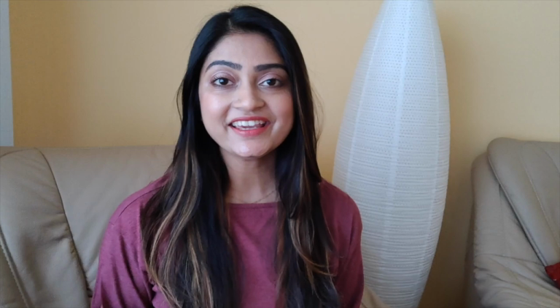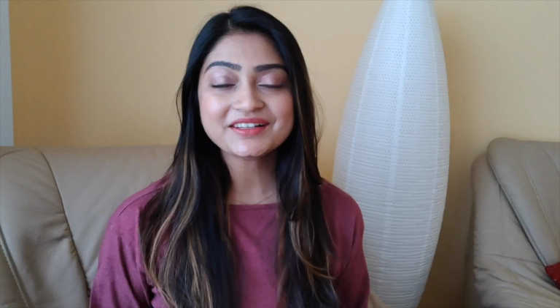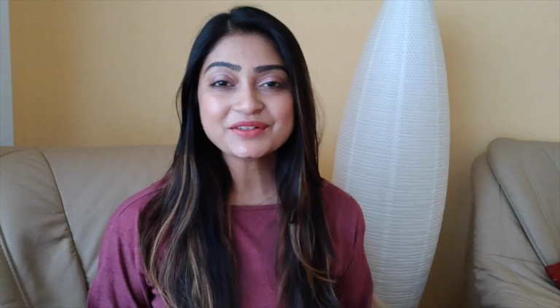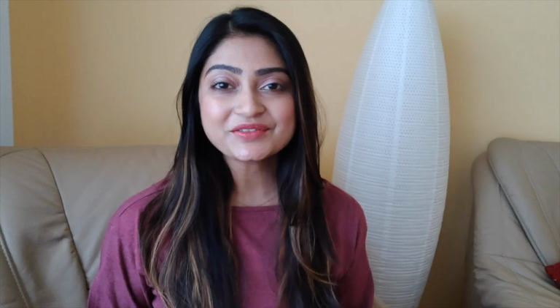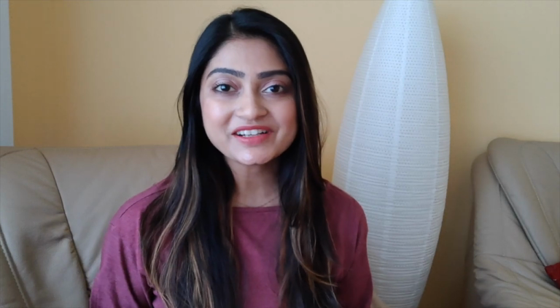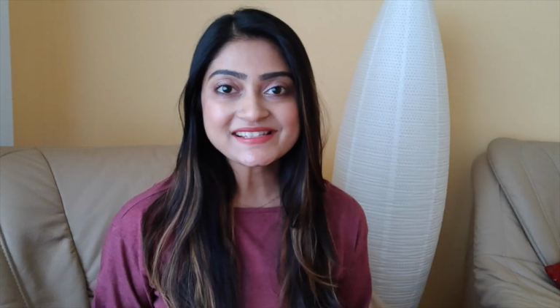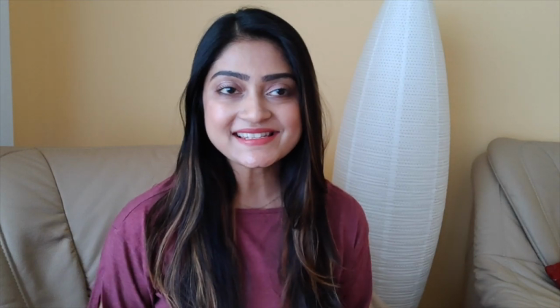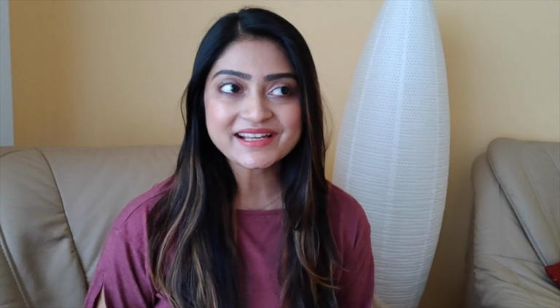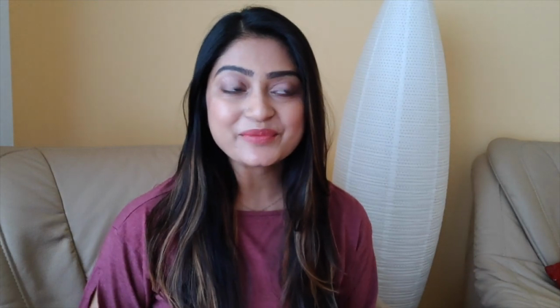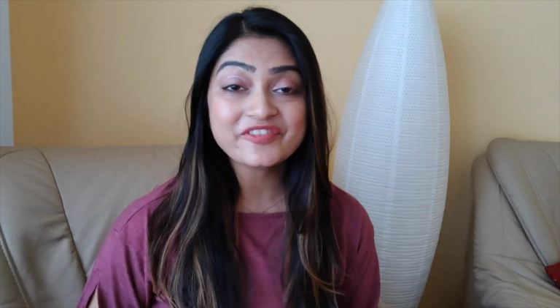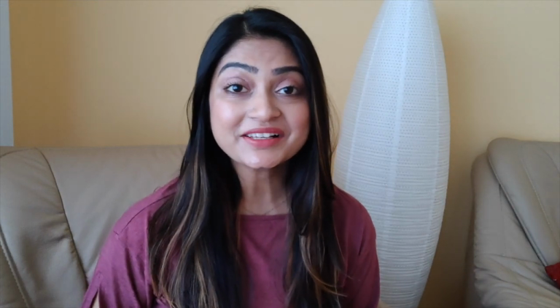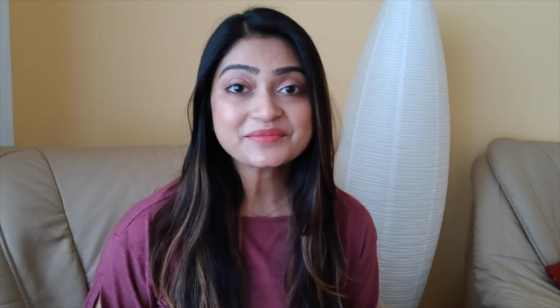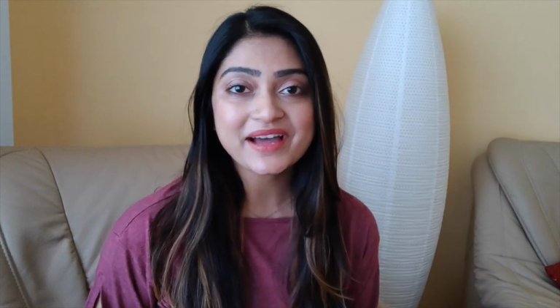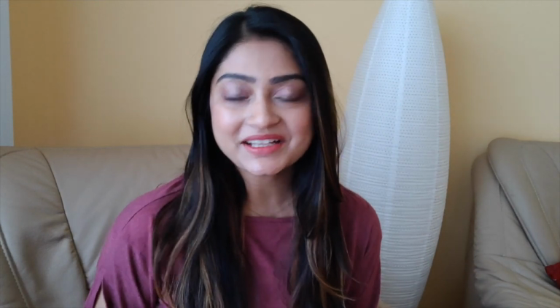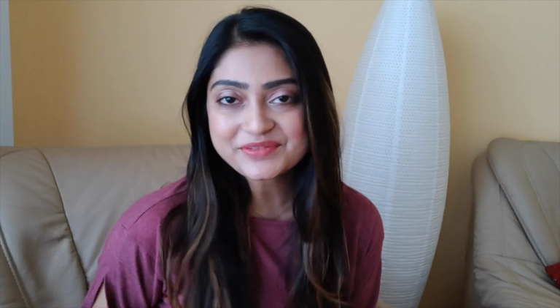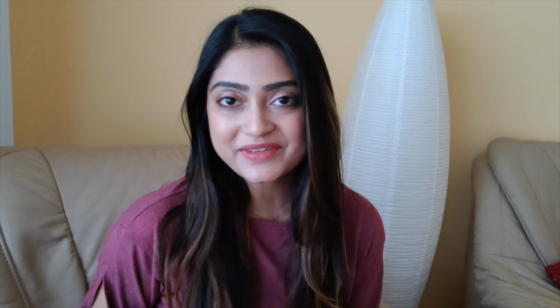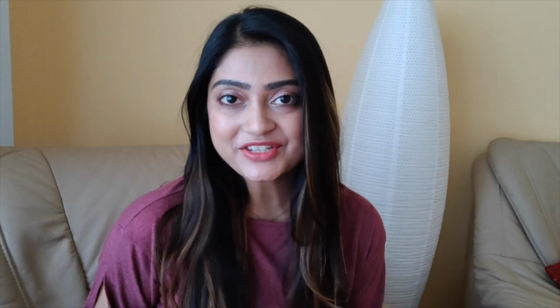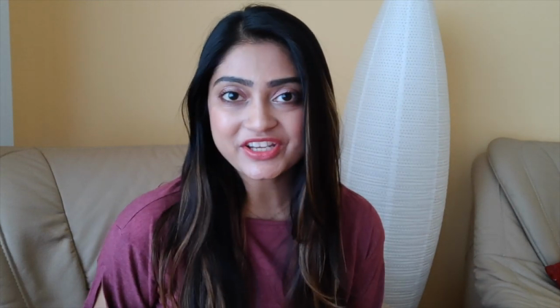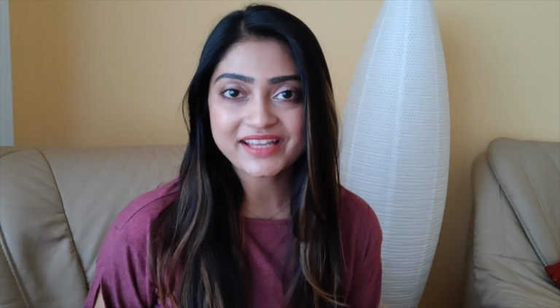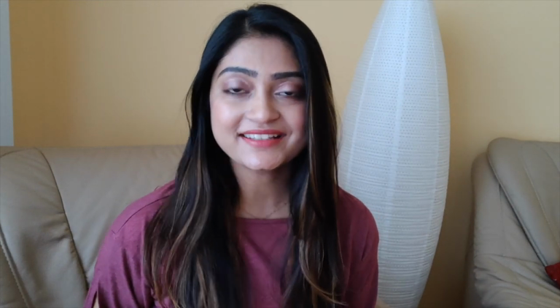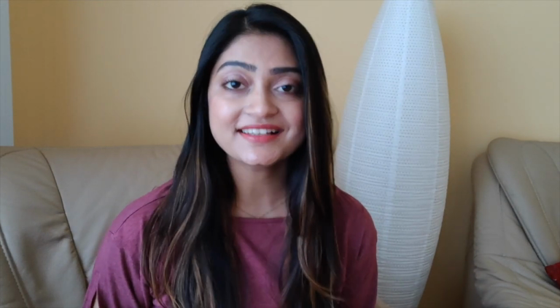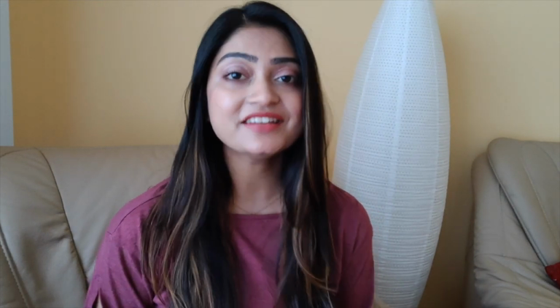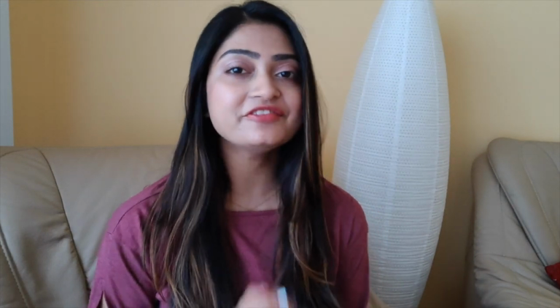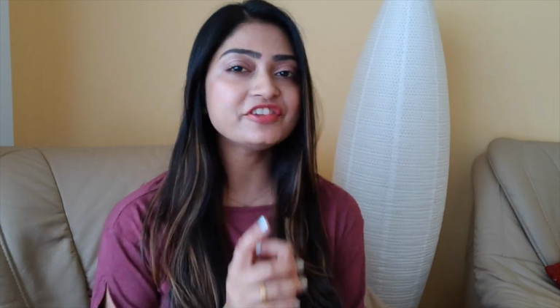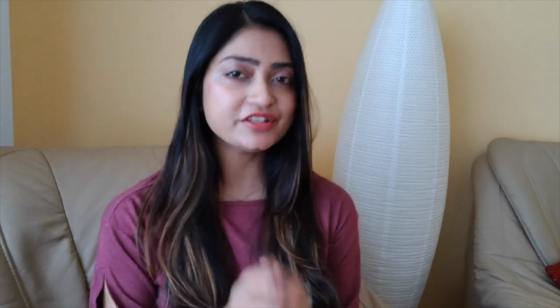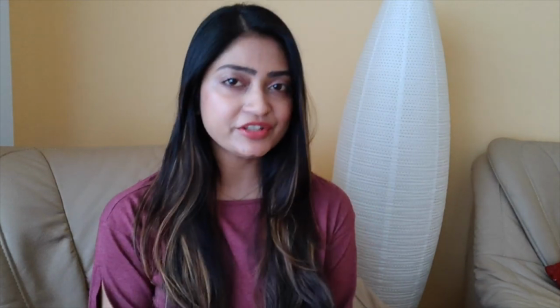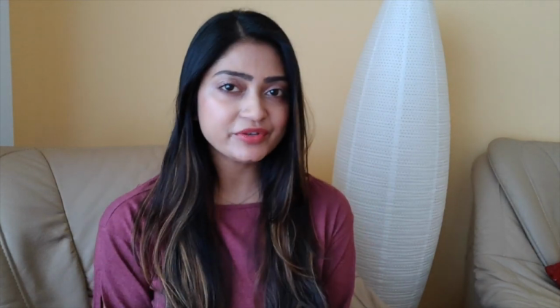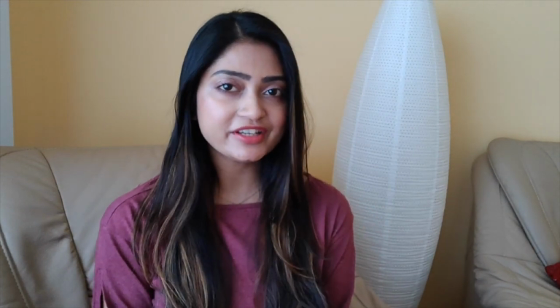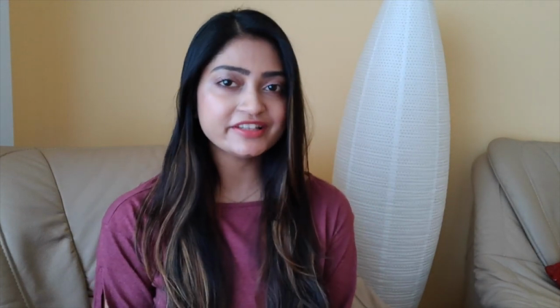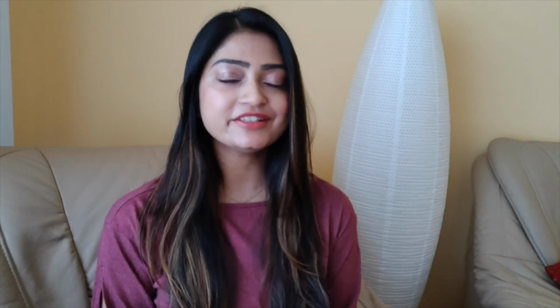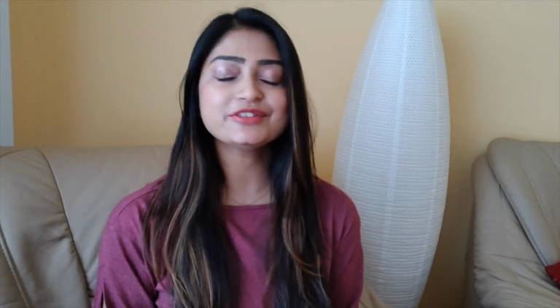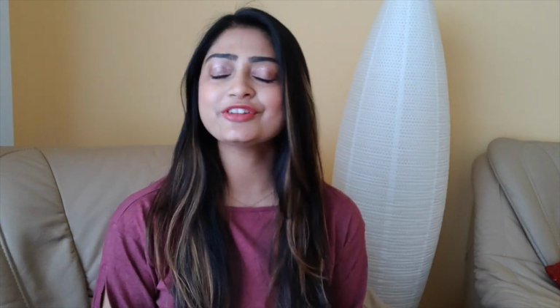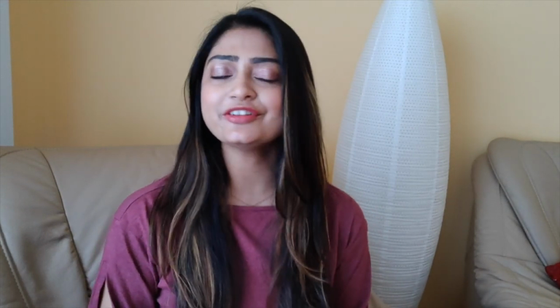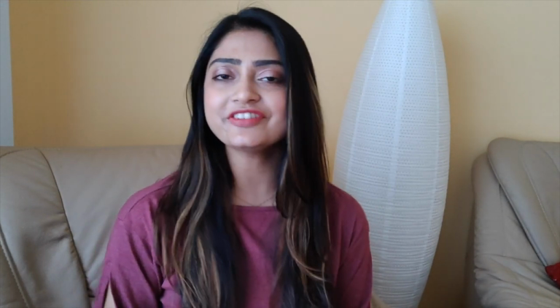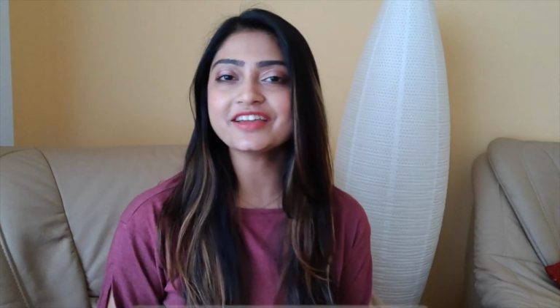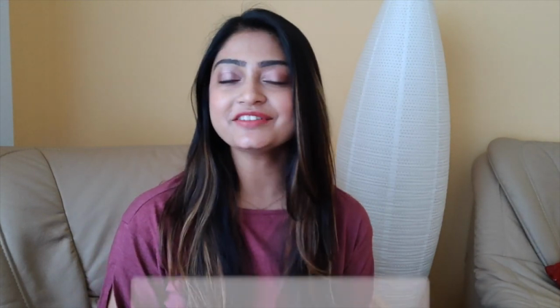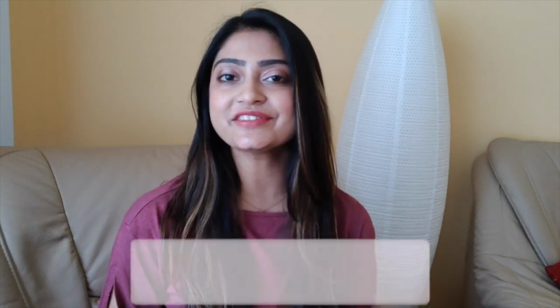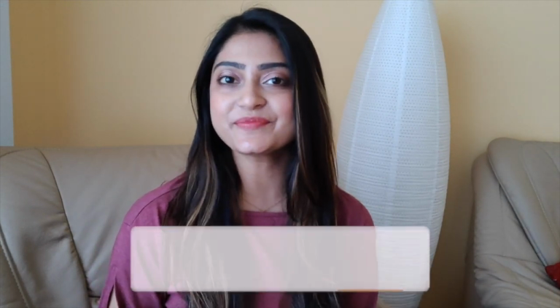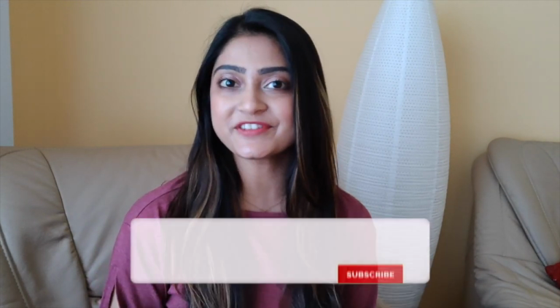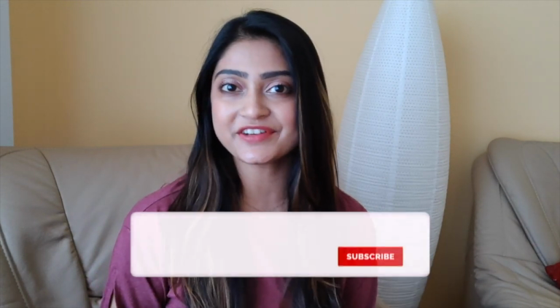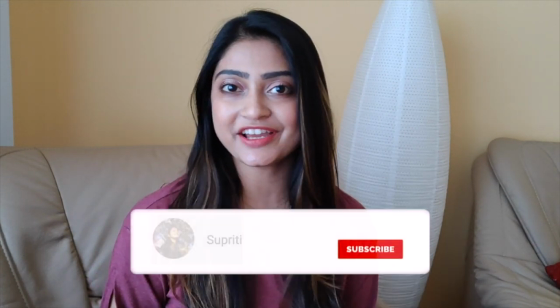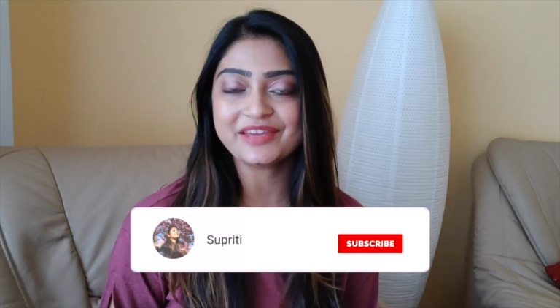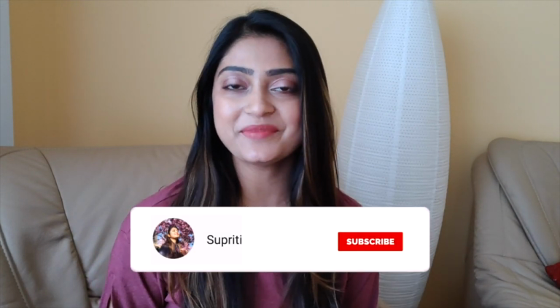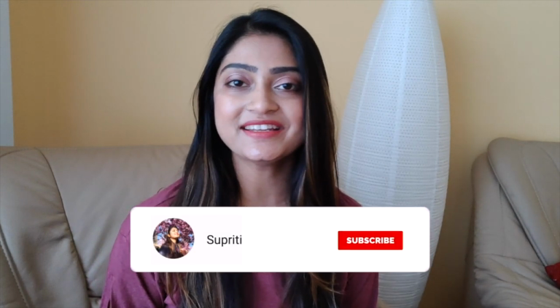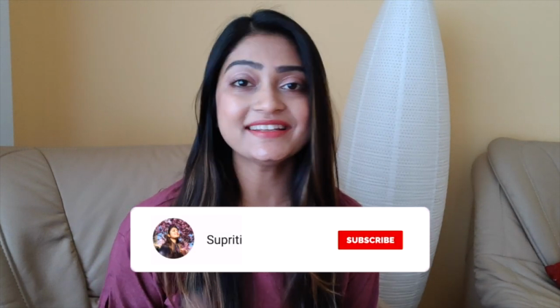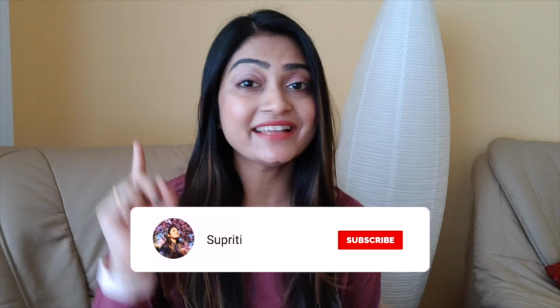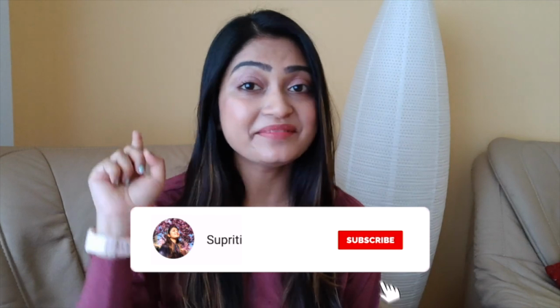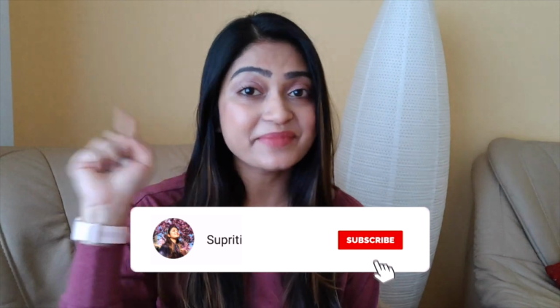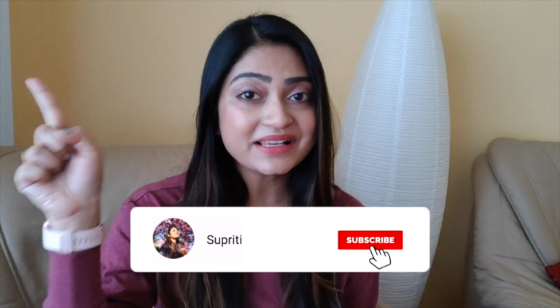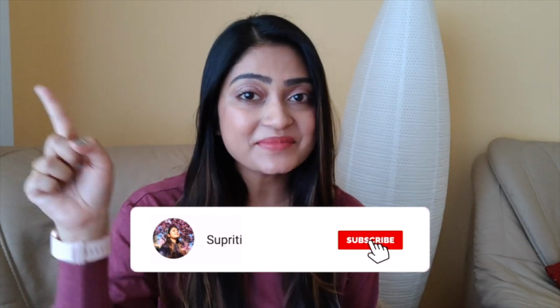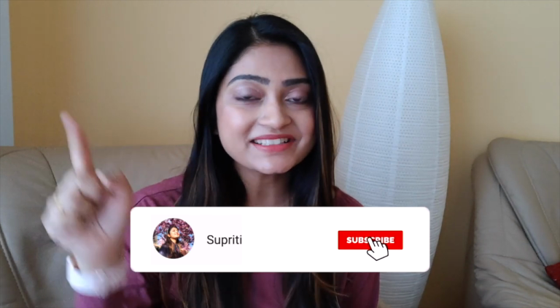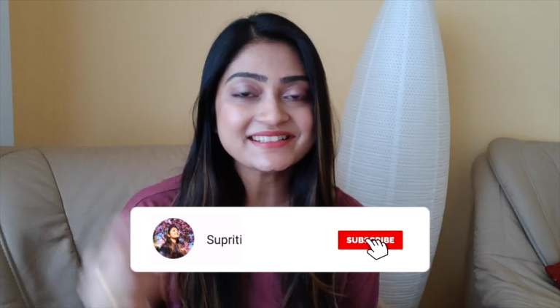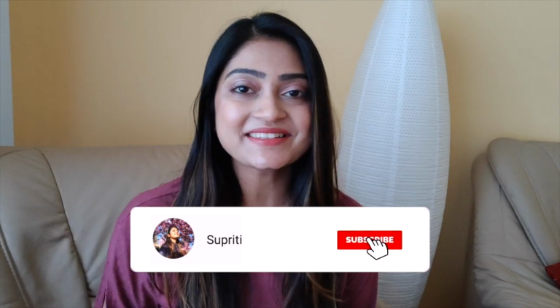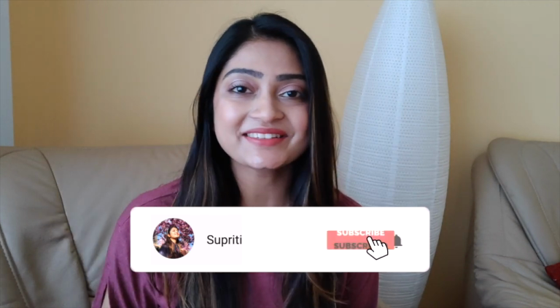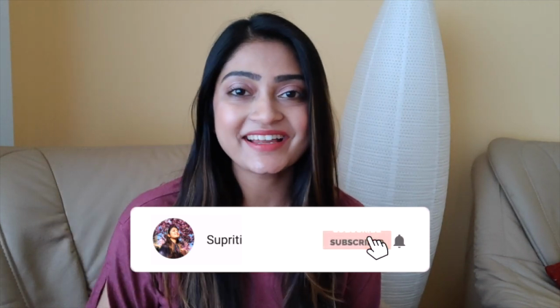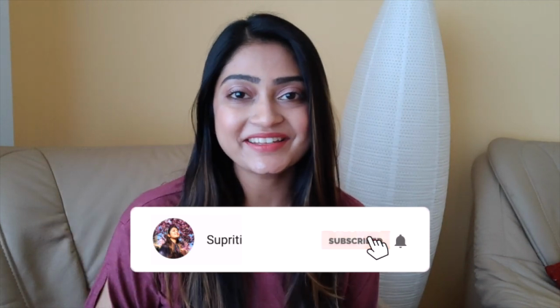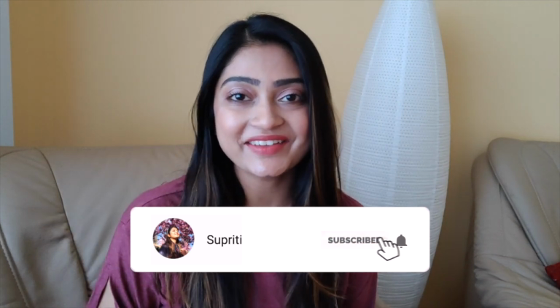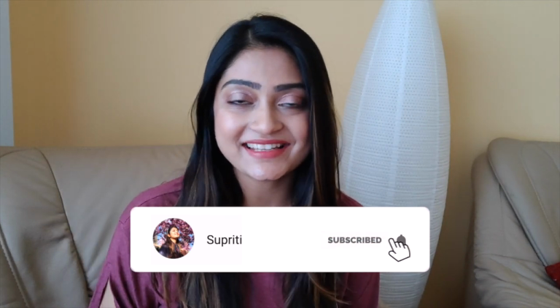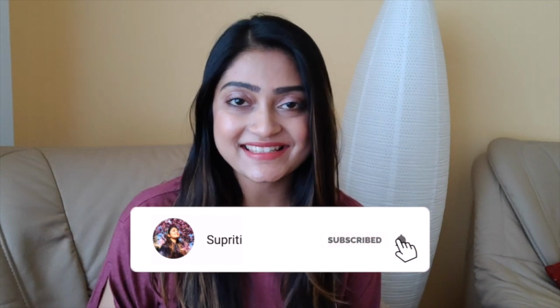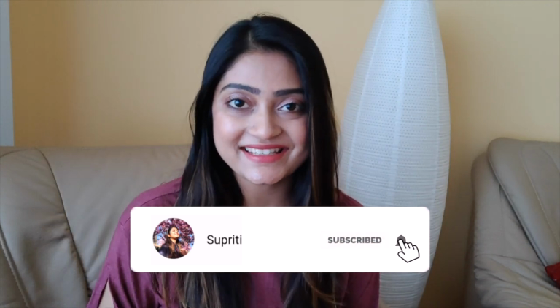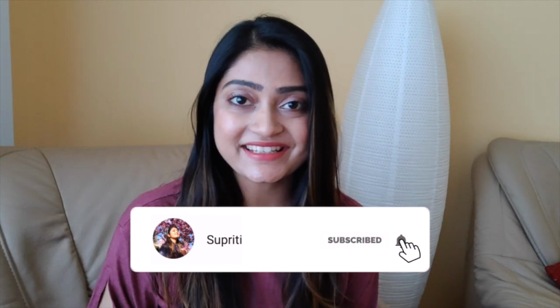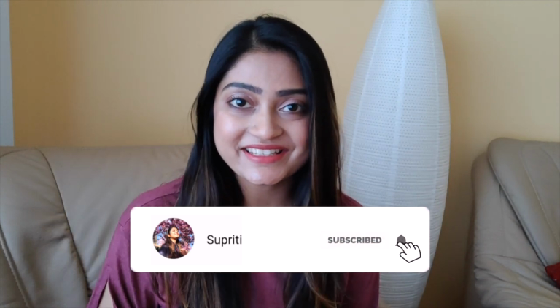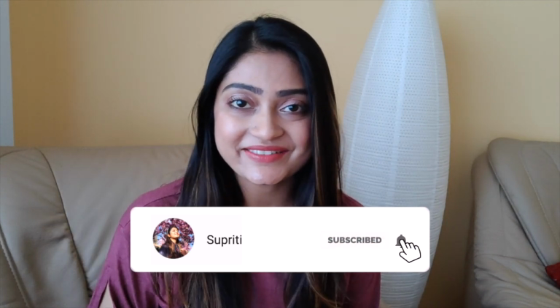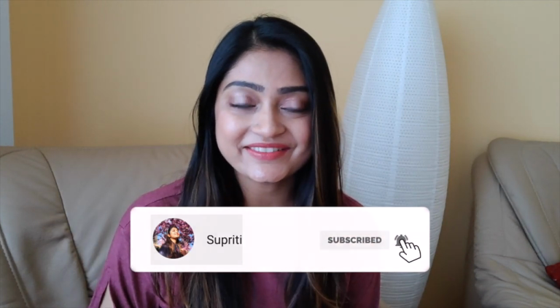Hey hello, what's up? Welcome back to my channel, and if you are new here, then do not forget to subscribe and hit that bell button so that you can stay tuned.